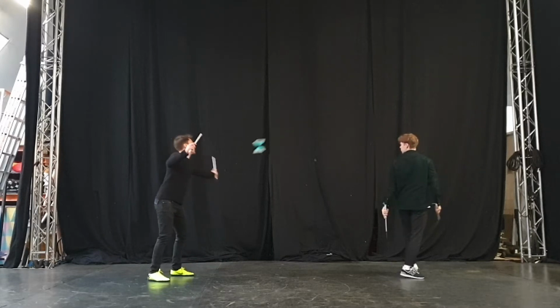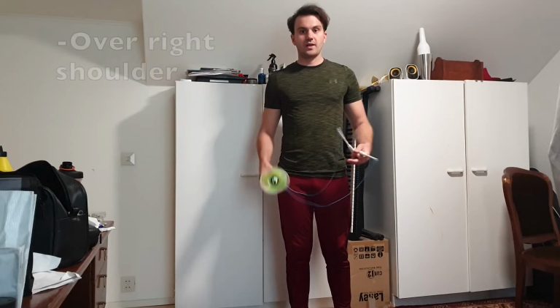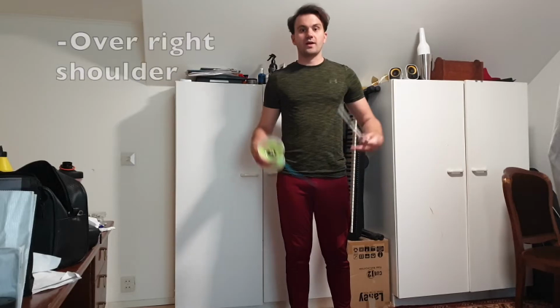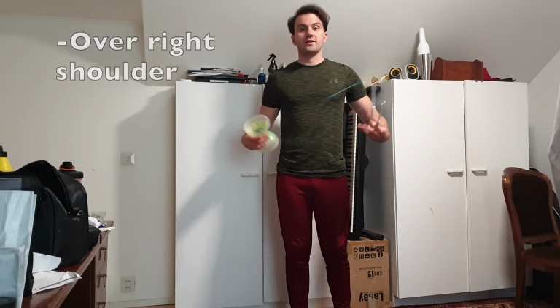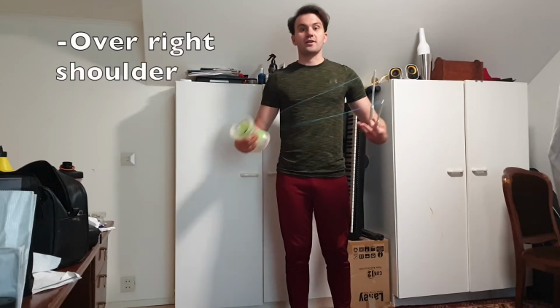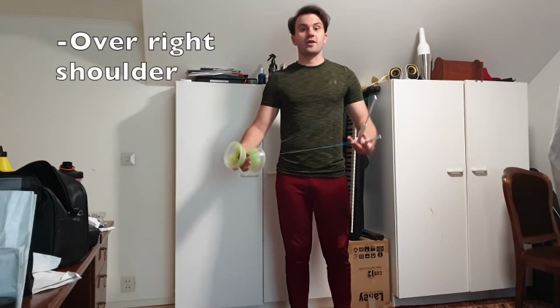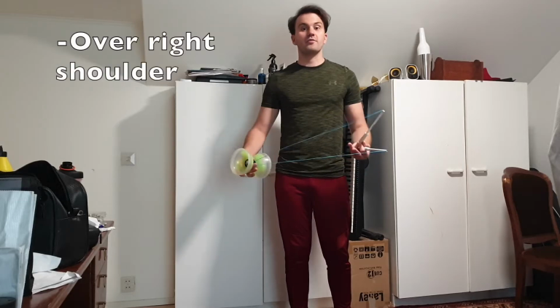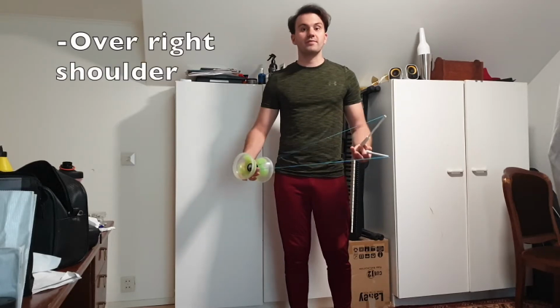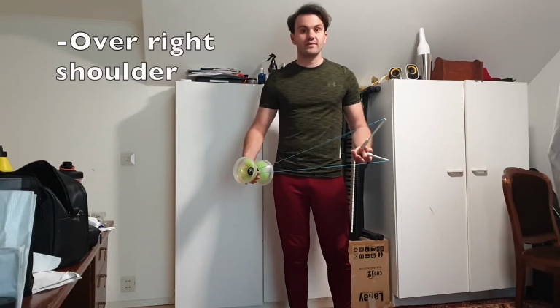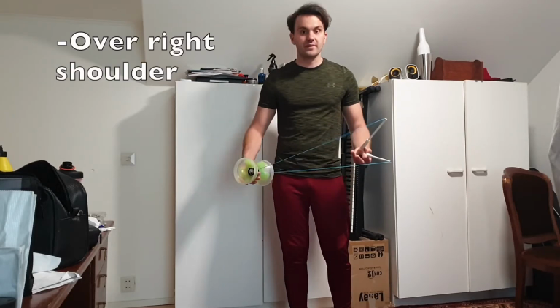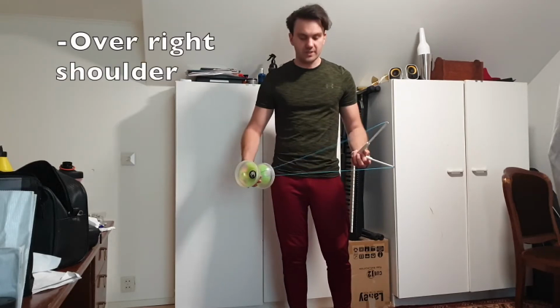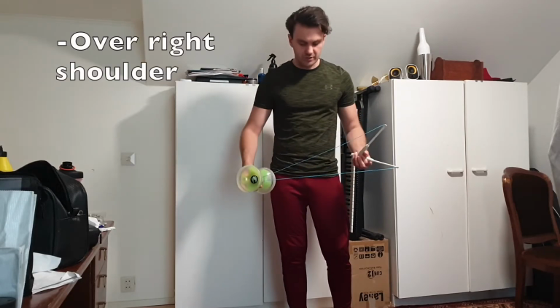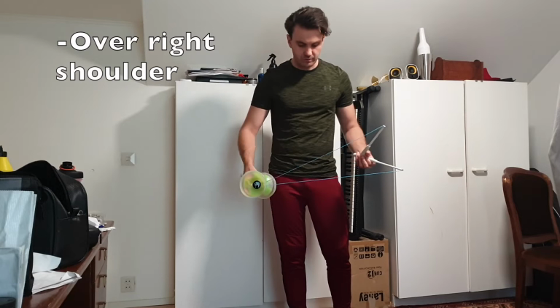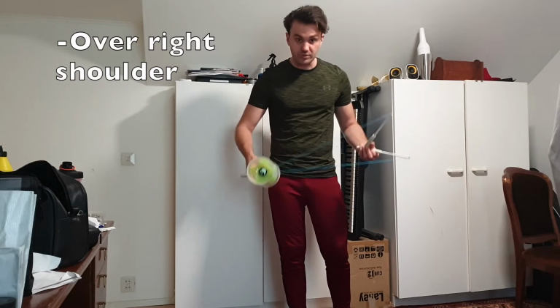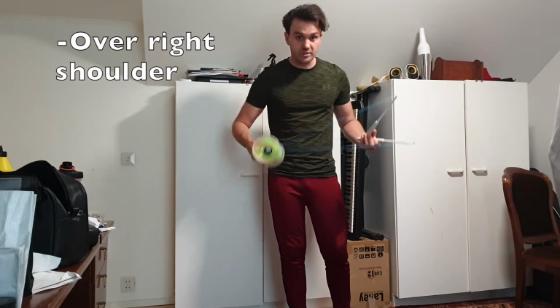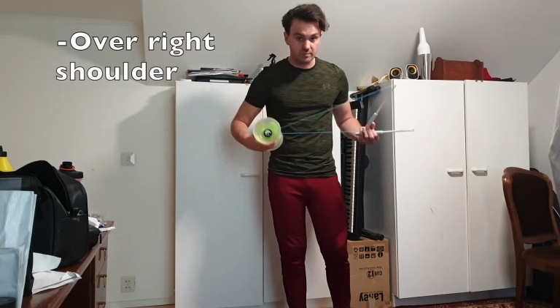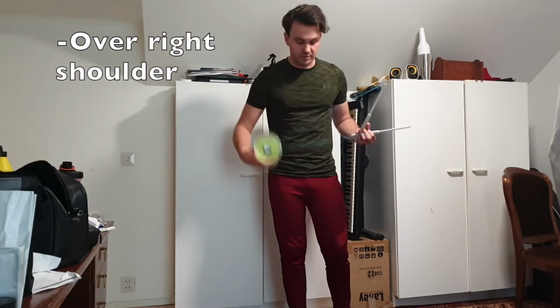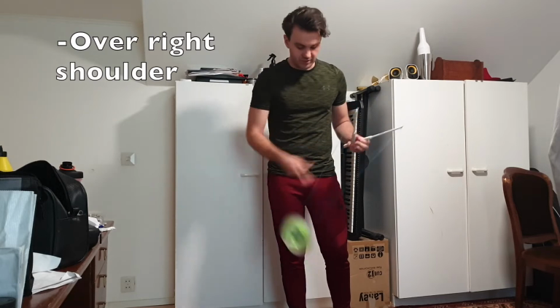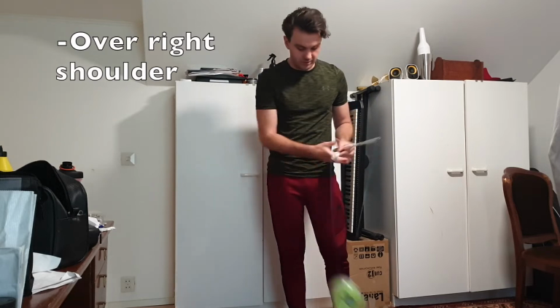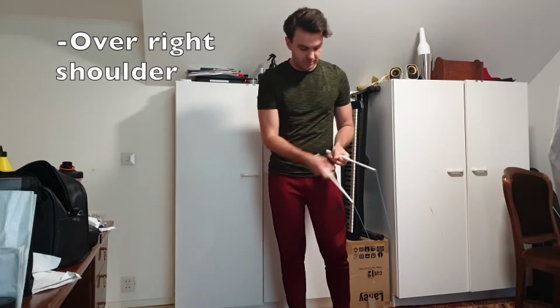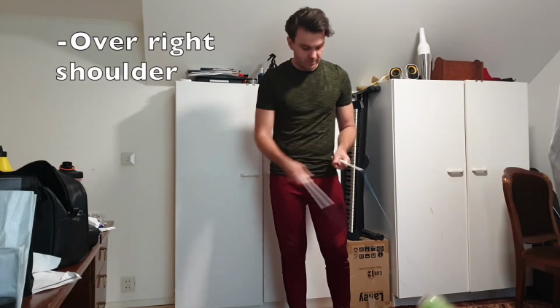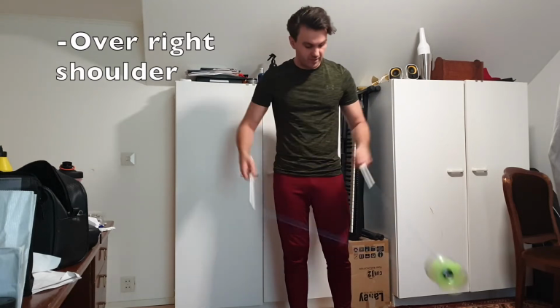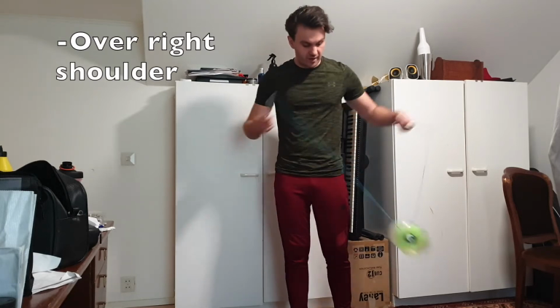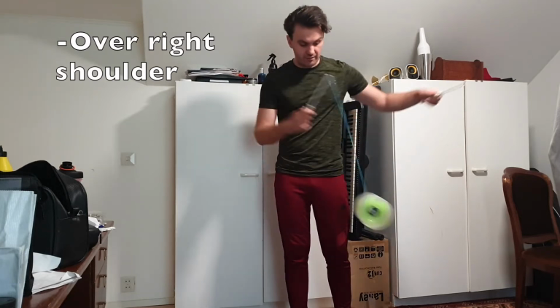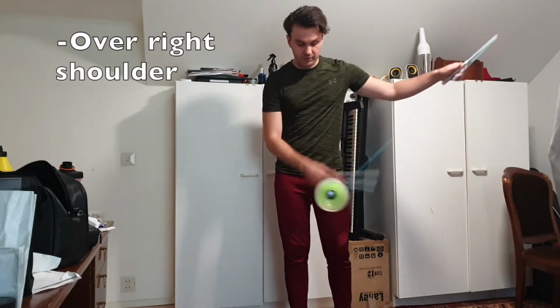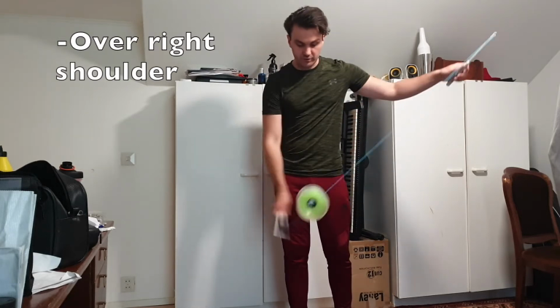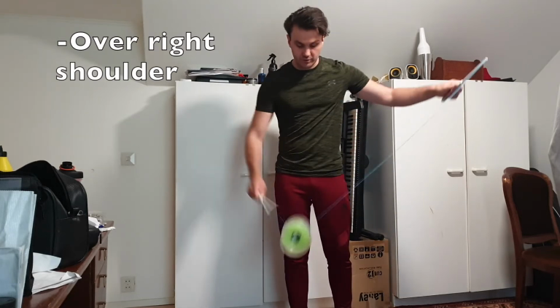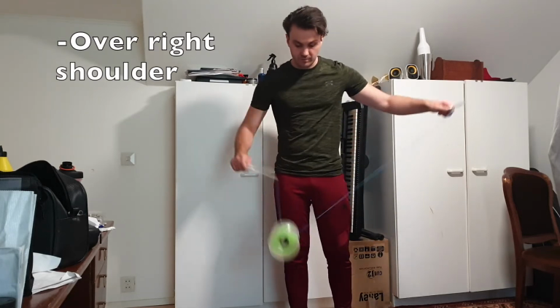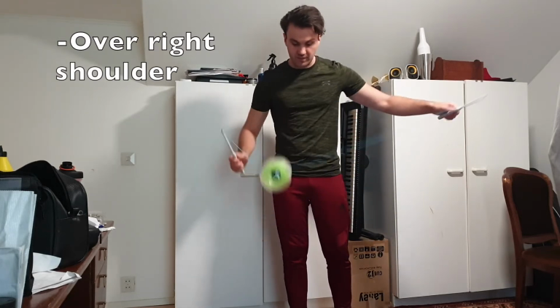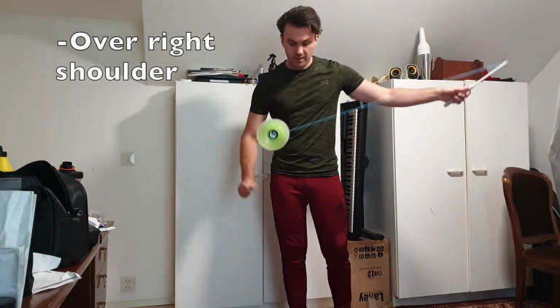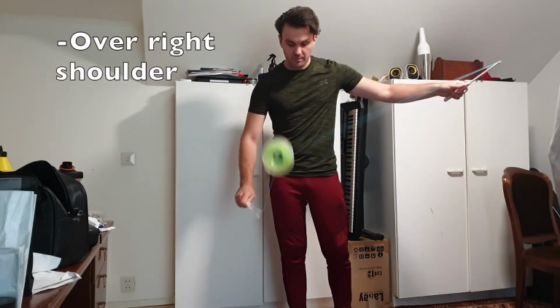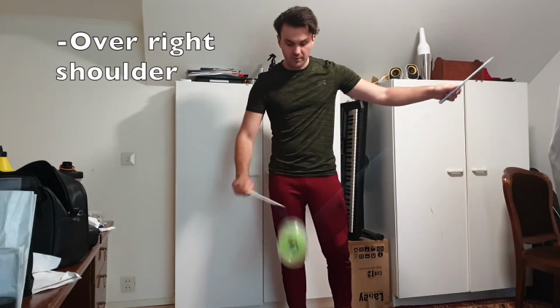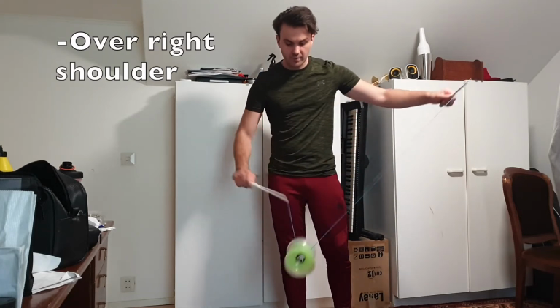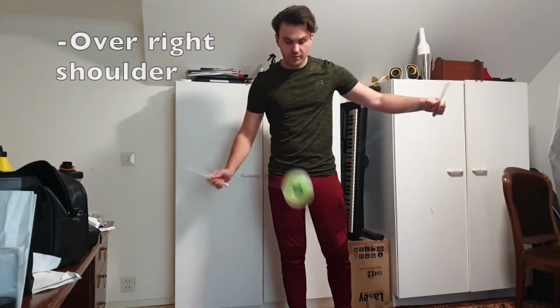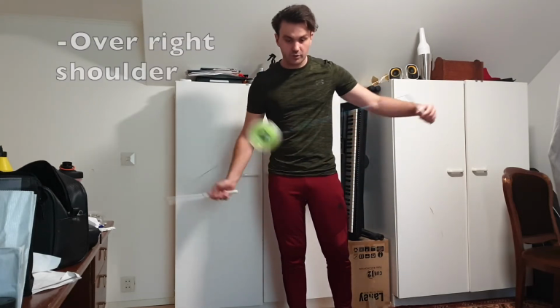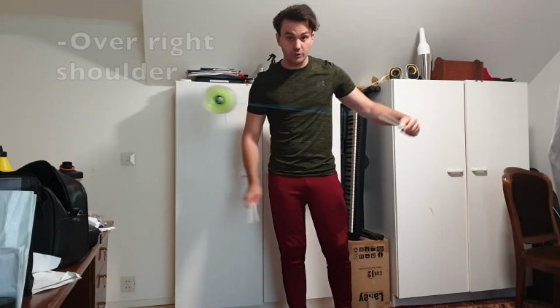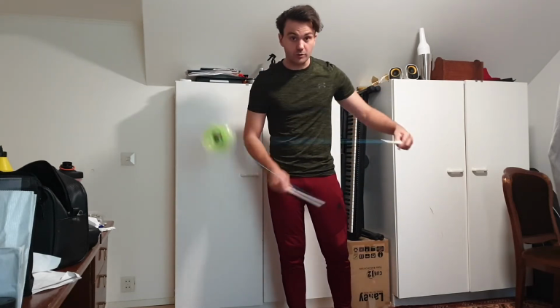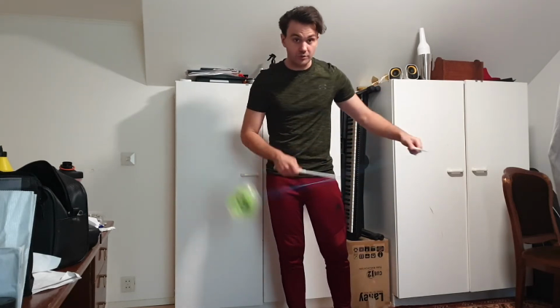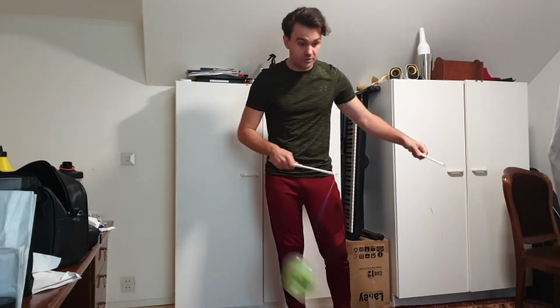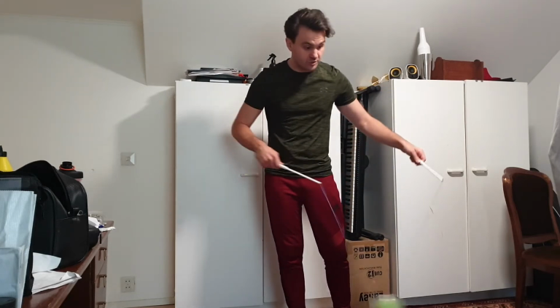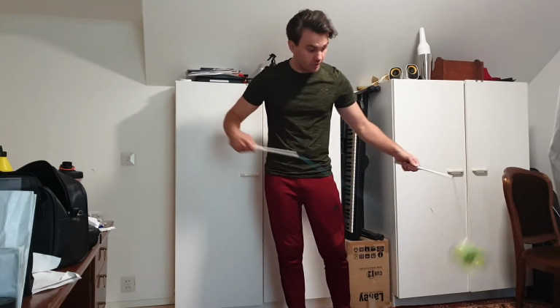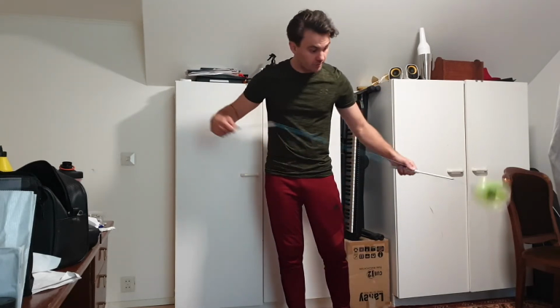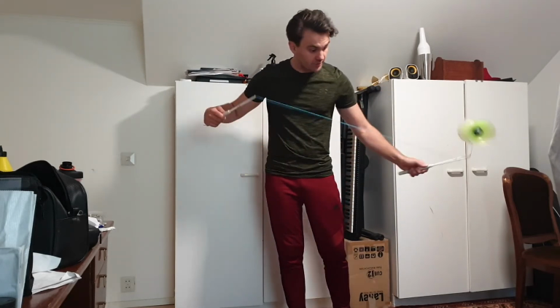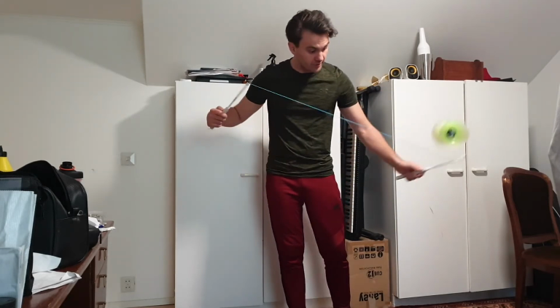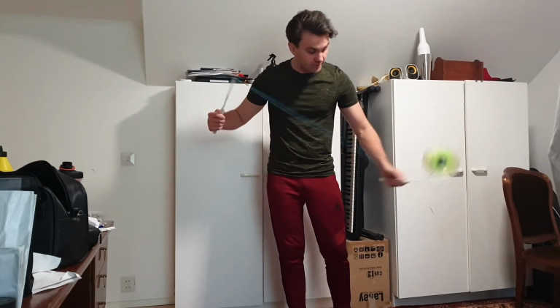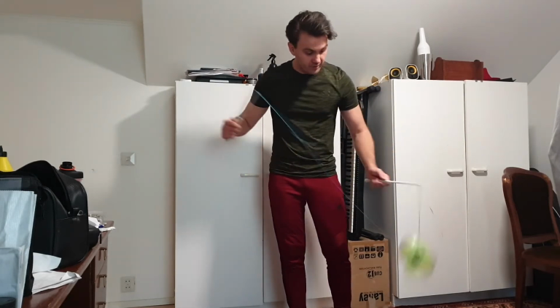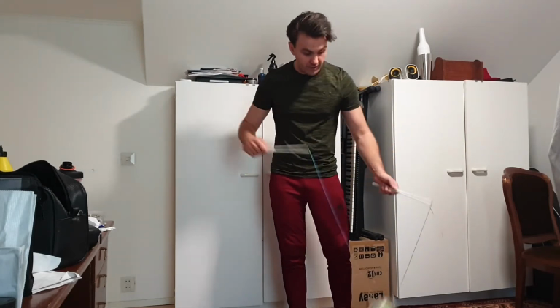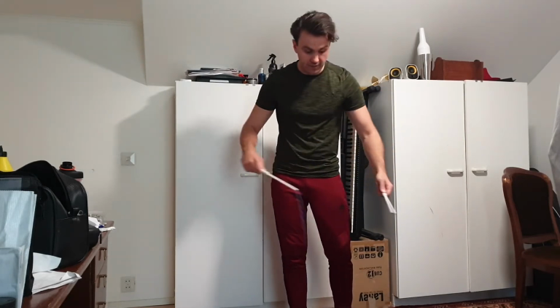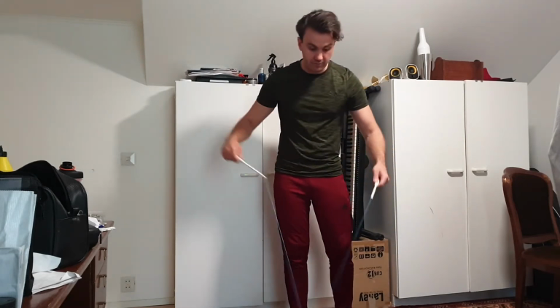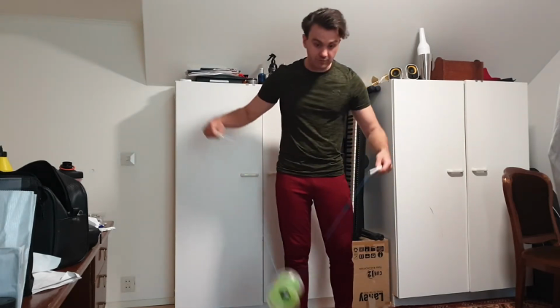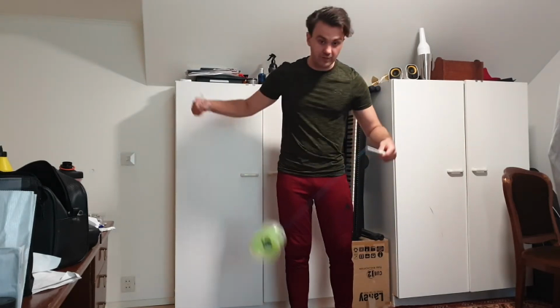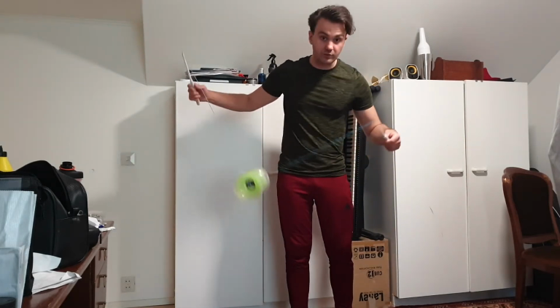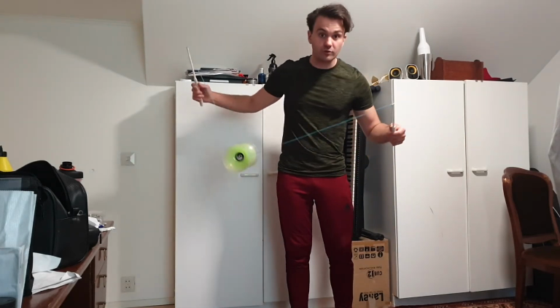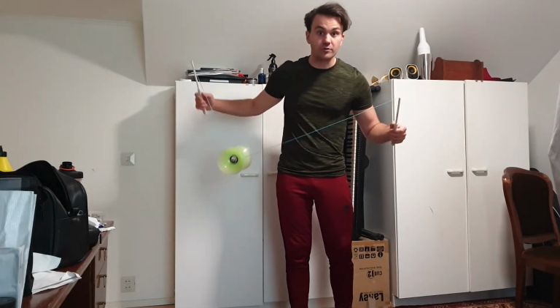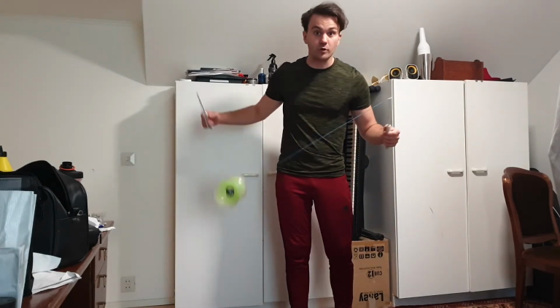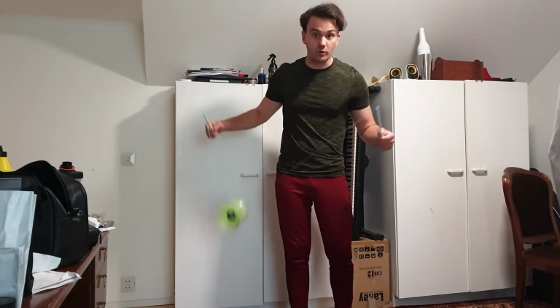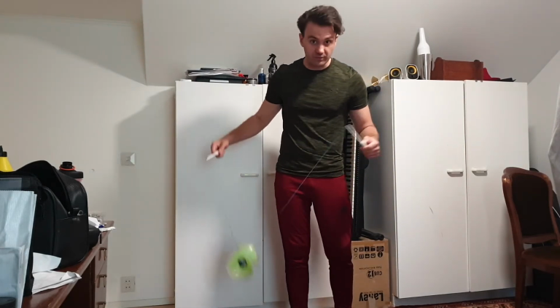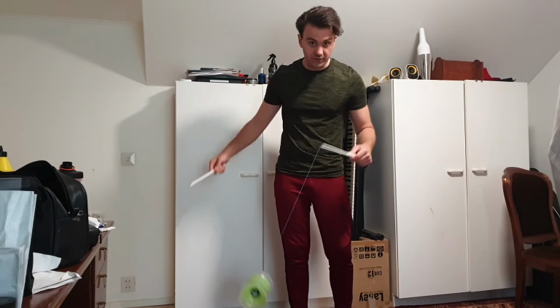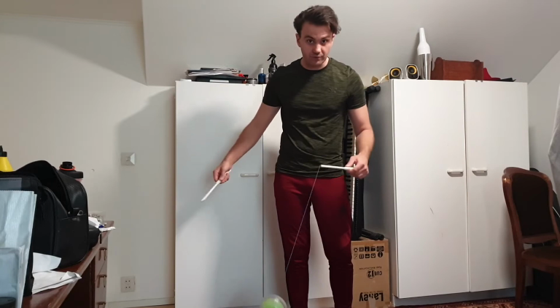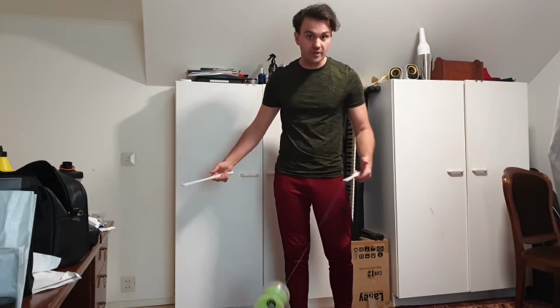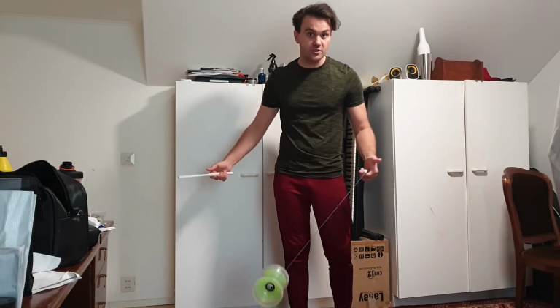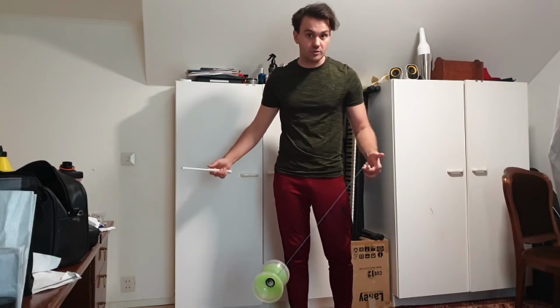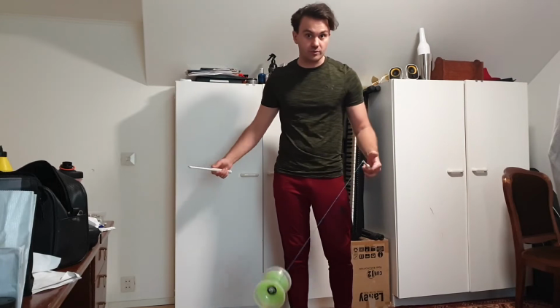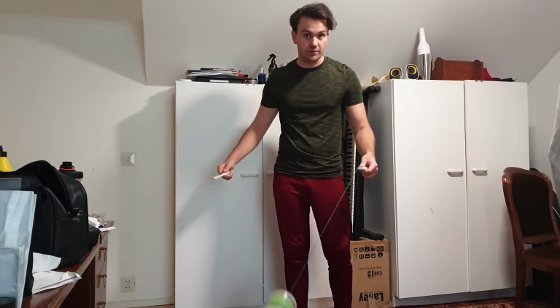Another variation would simply be: after you speed up, you do the stopper, and after that you throw over your right shoulder.